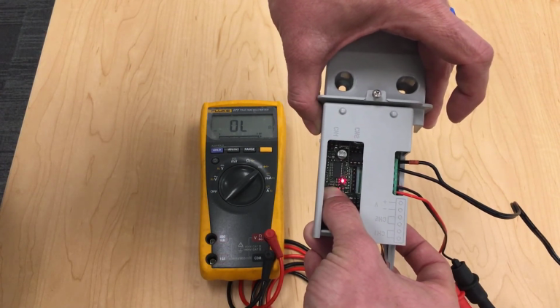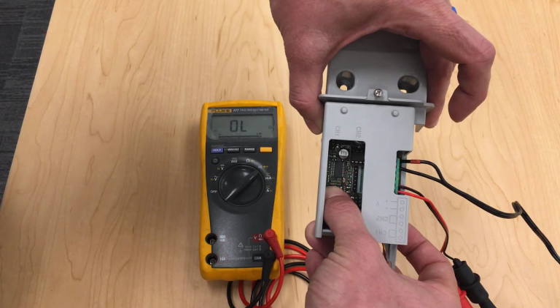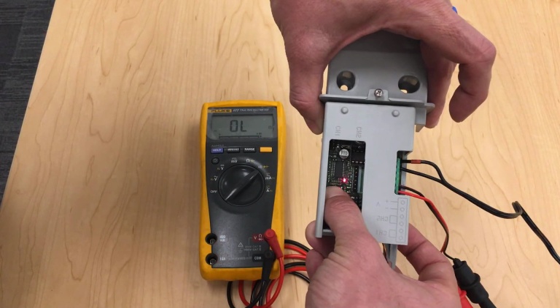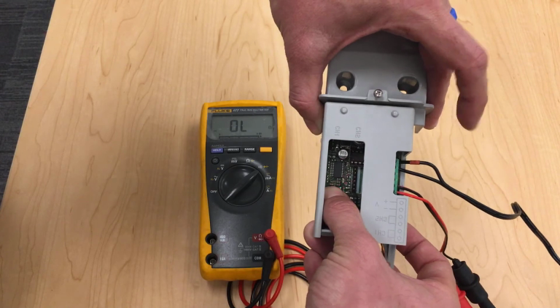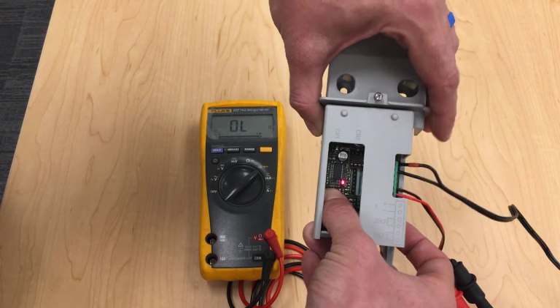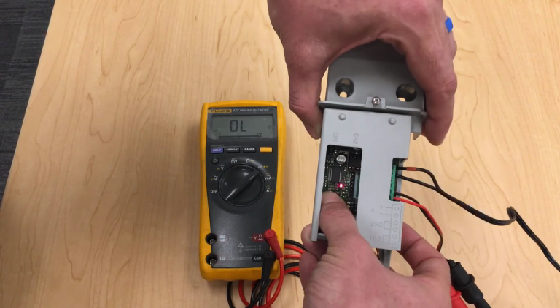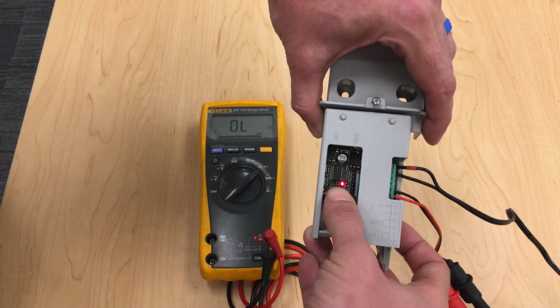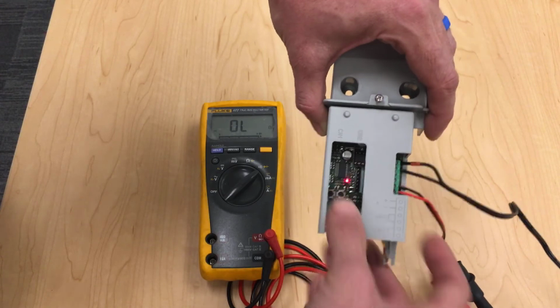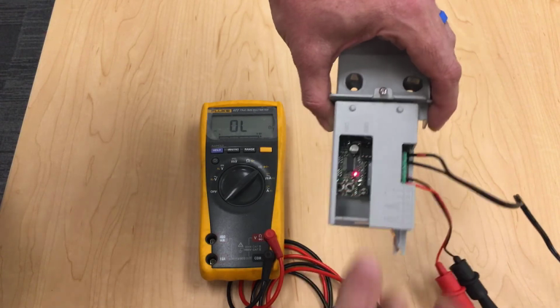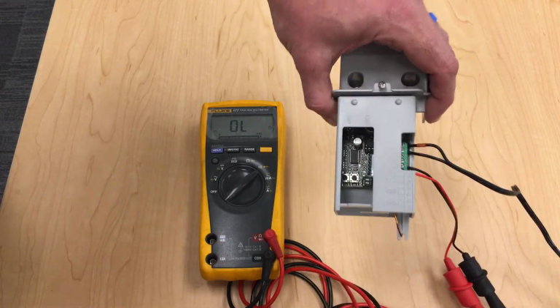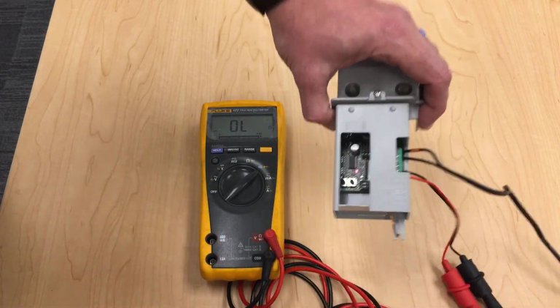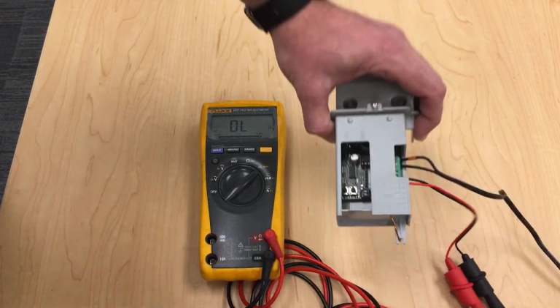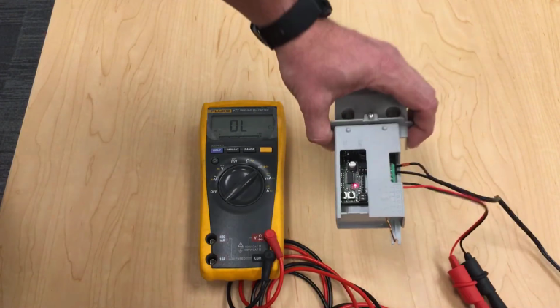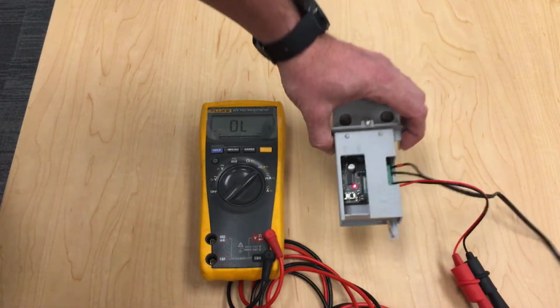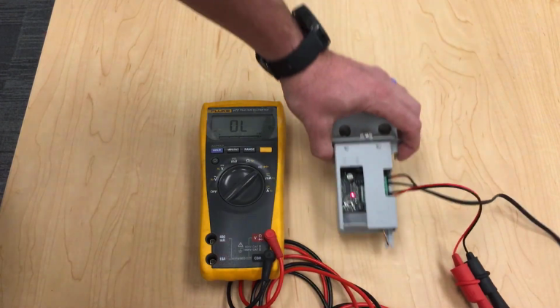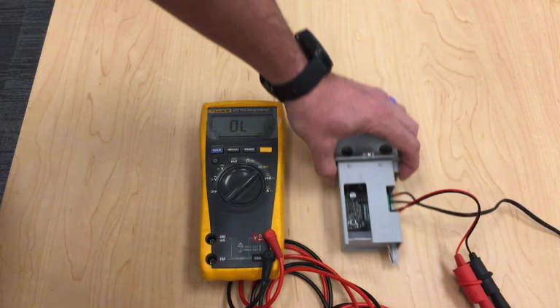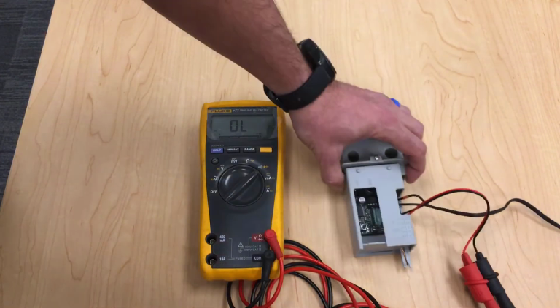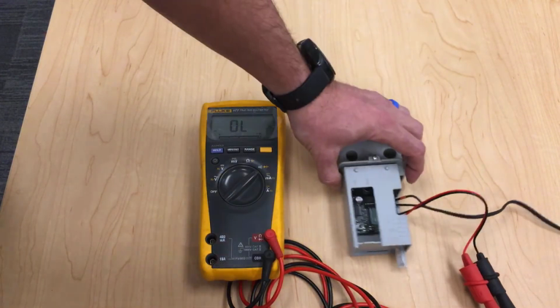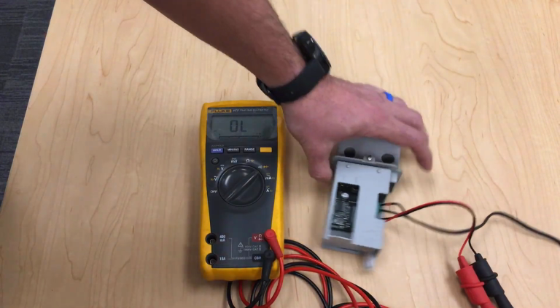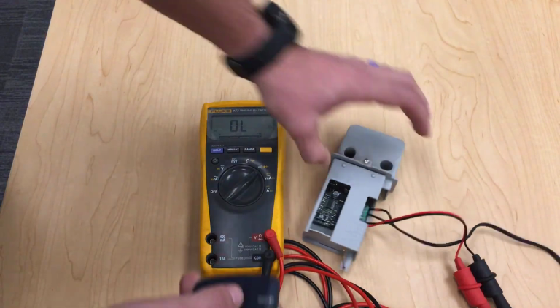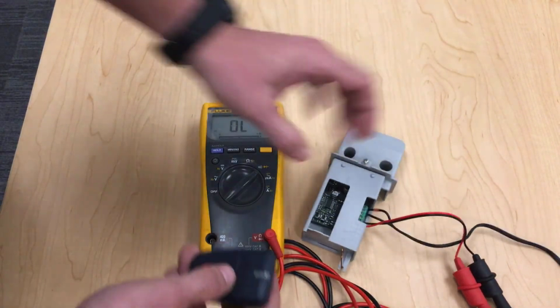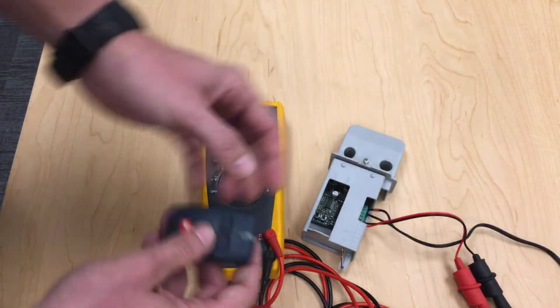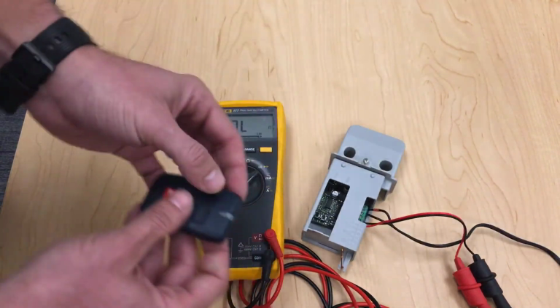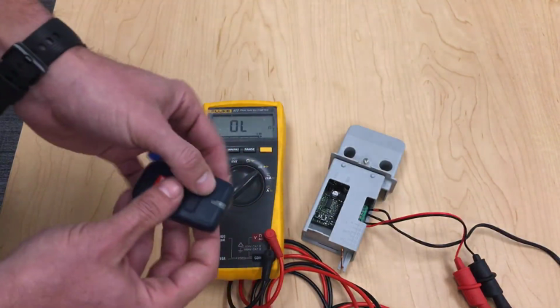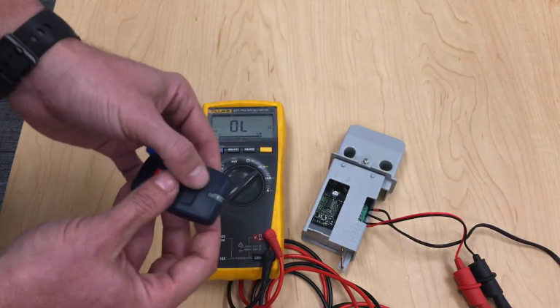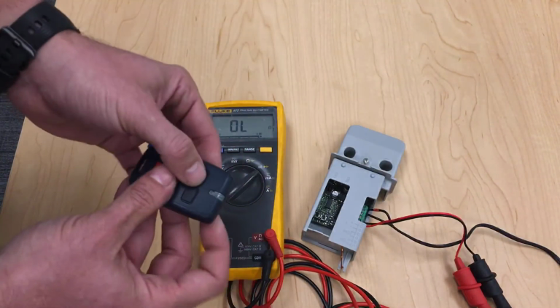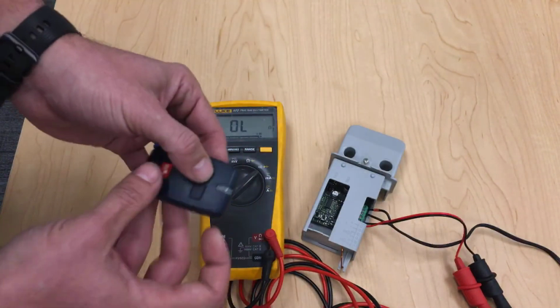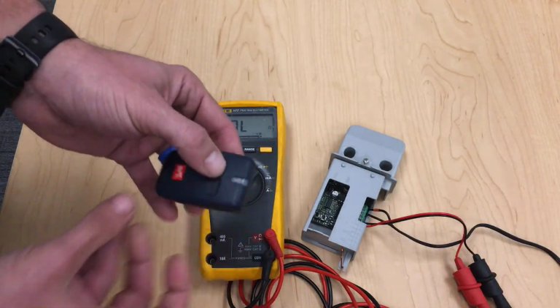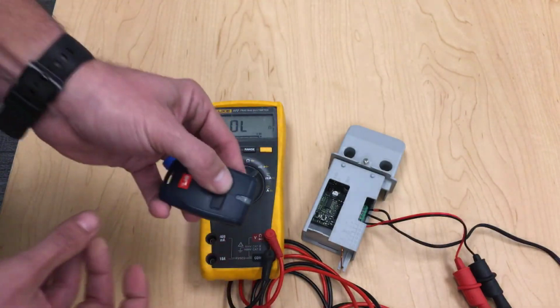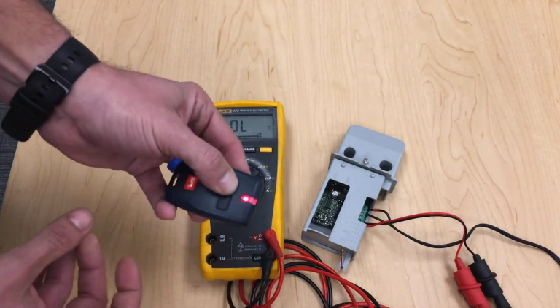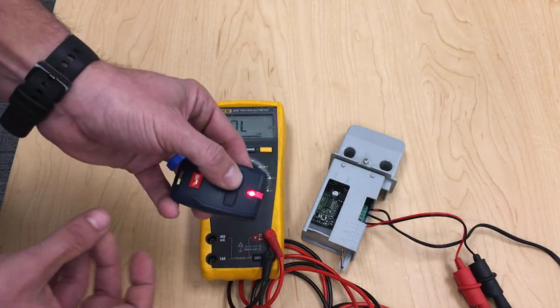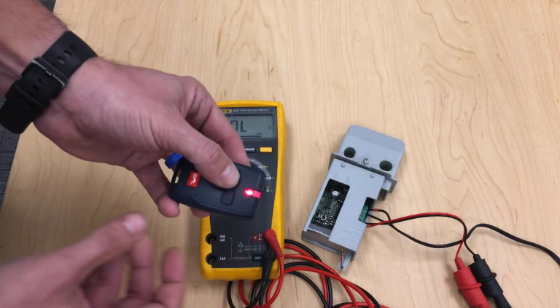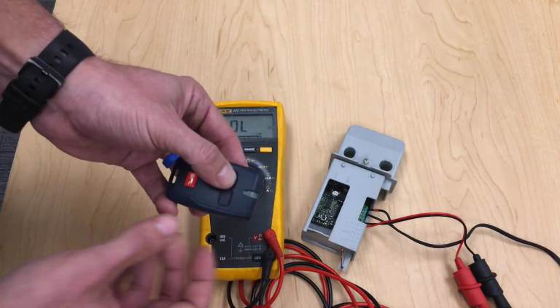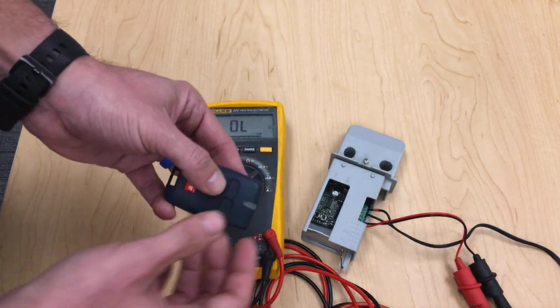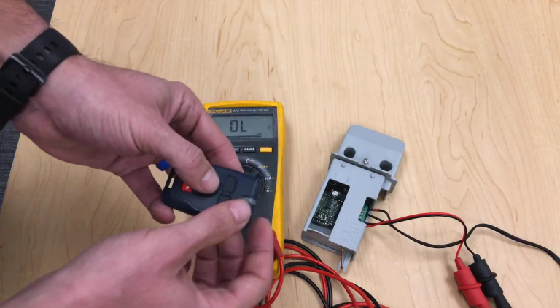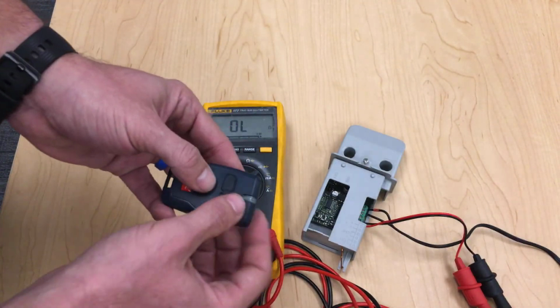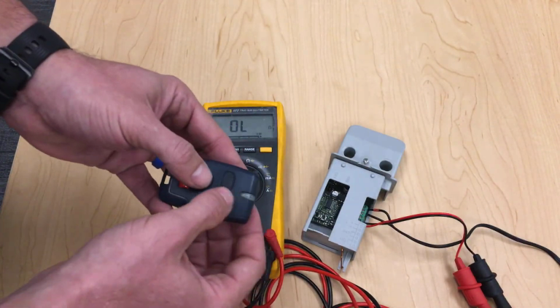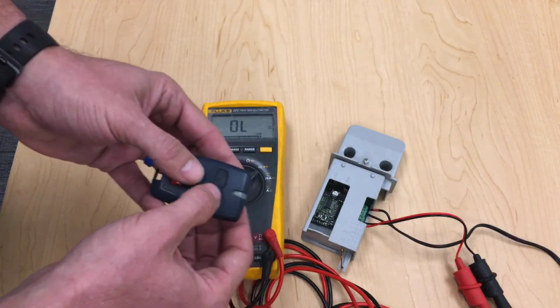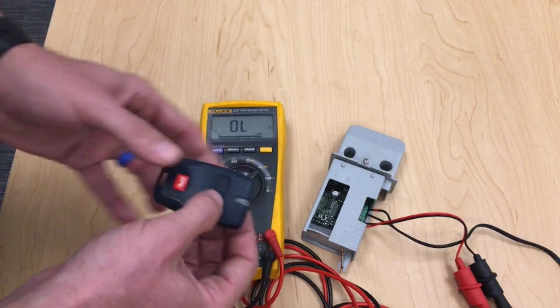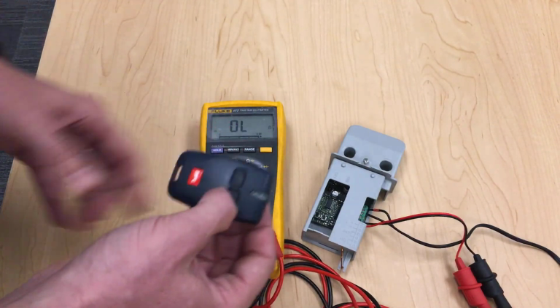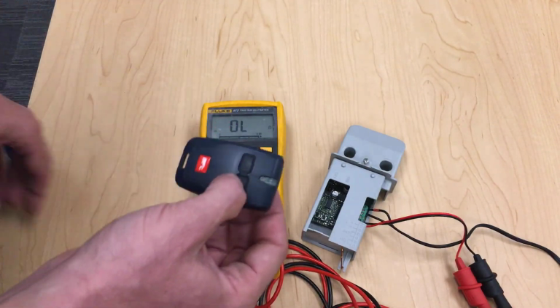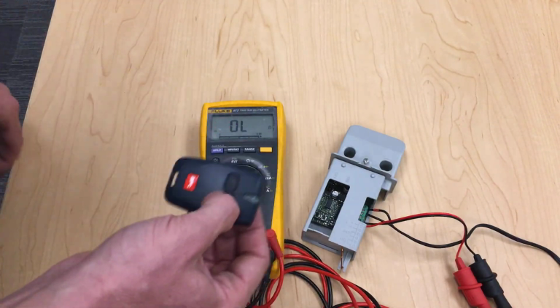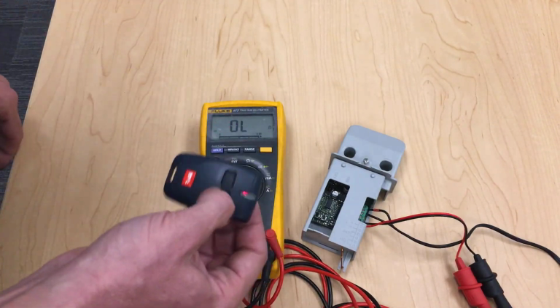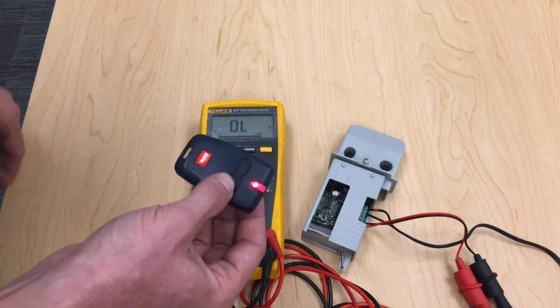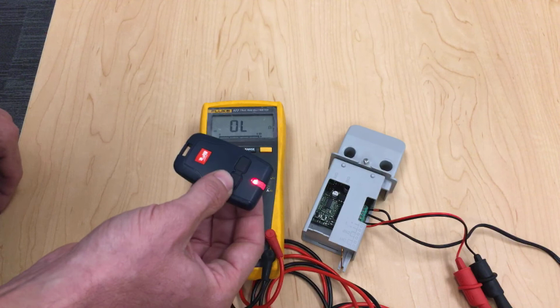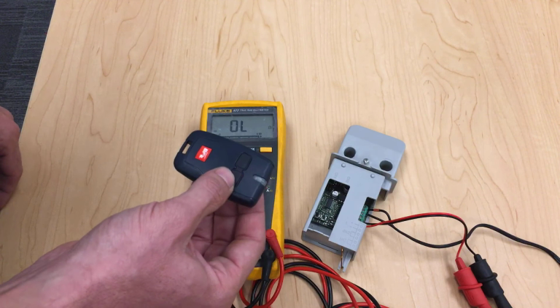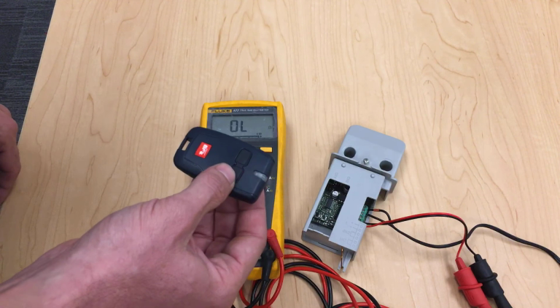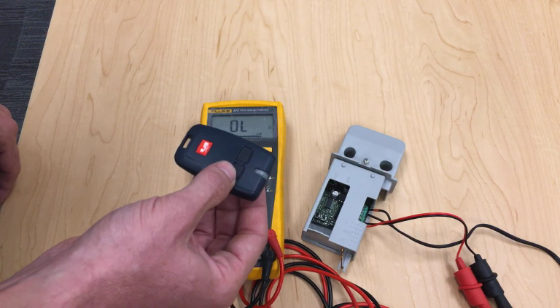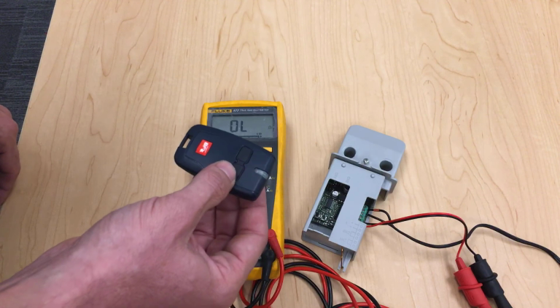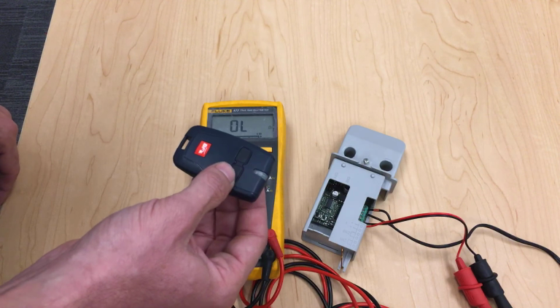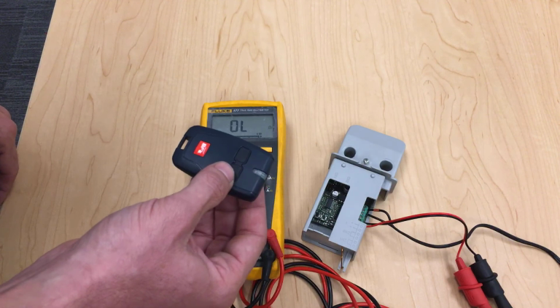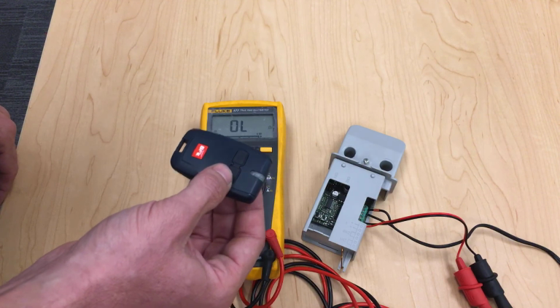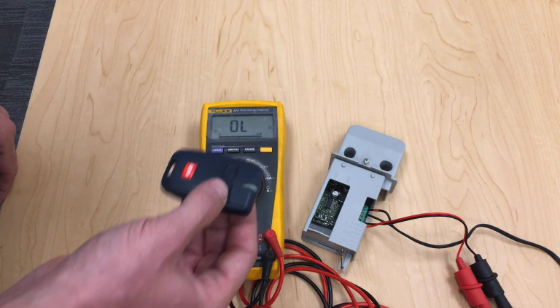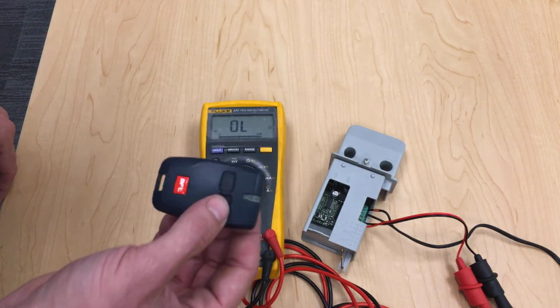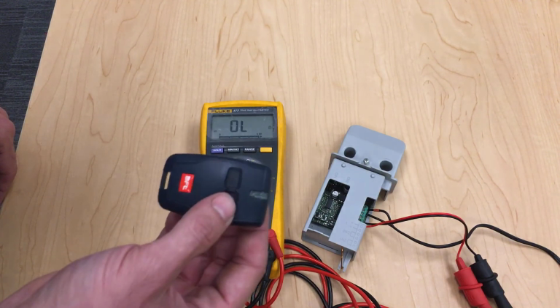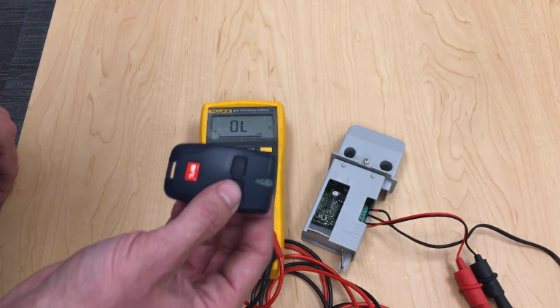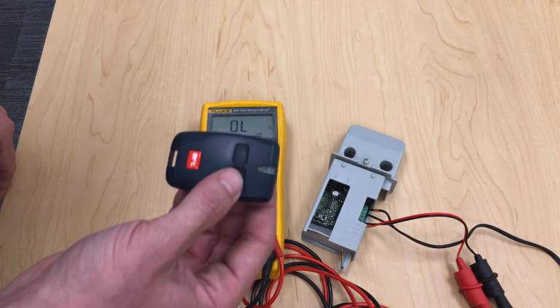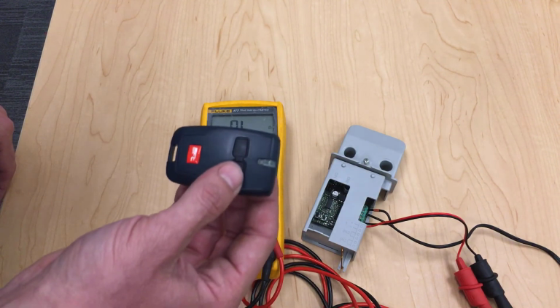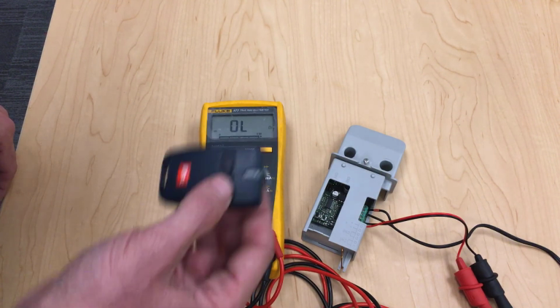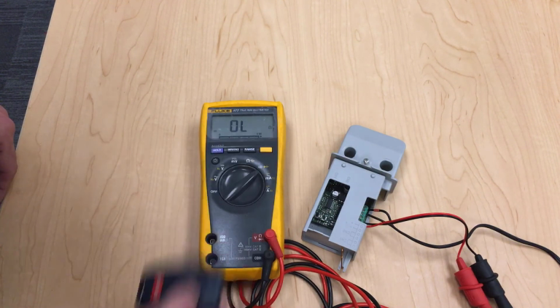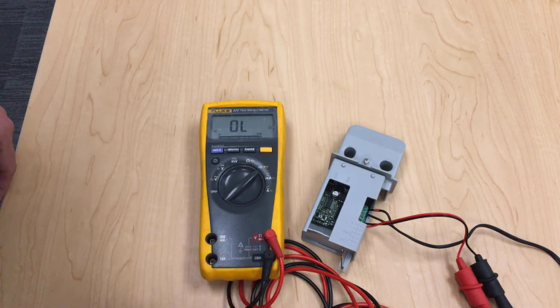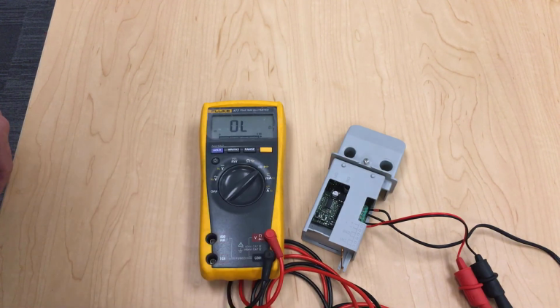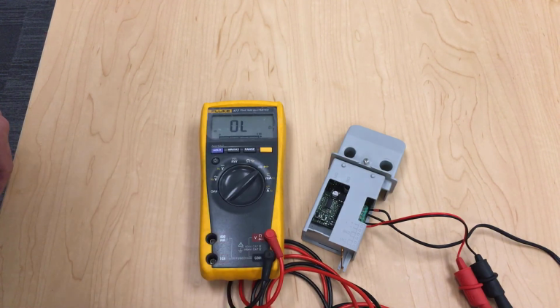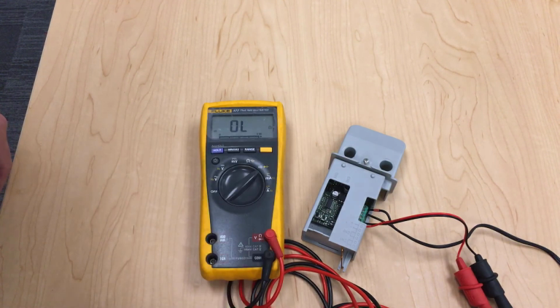Now we check our remotes and they are officially completely deleted. Thank you so much, hope it helps.